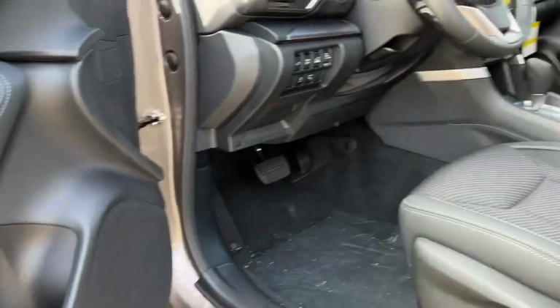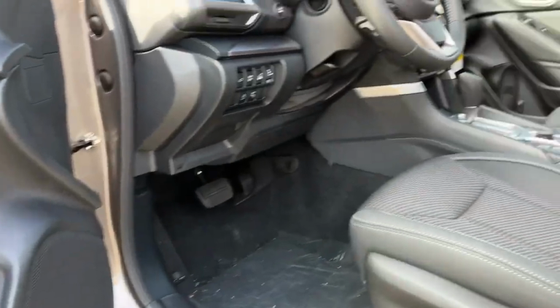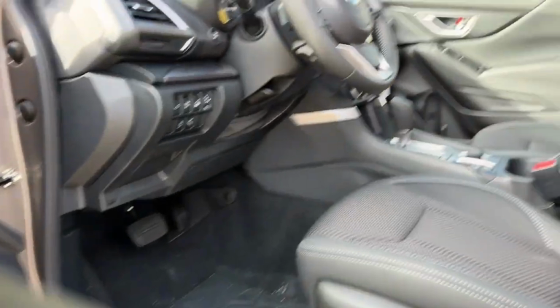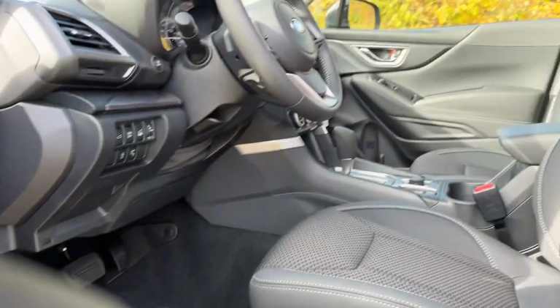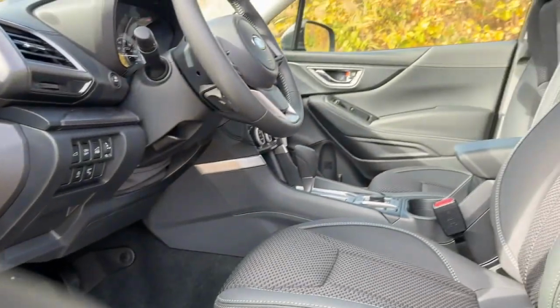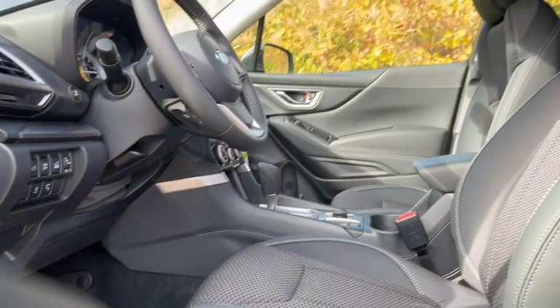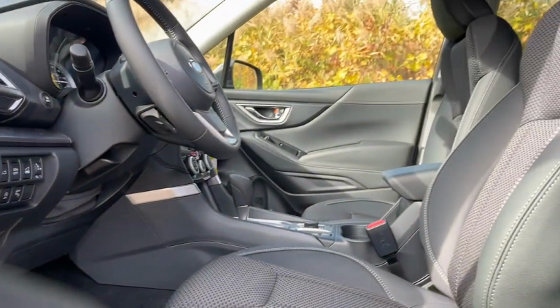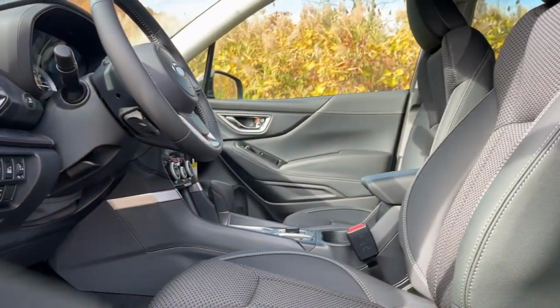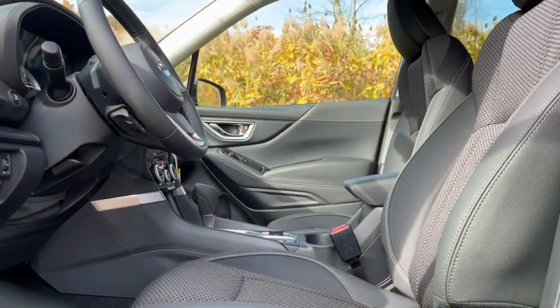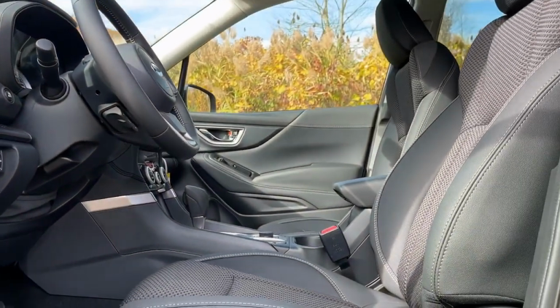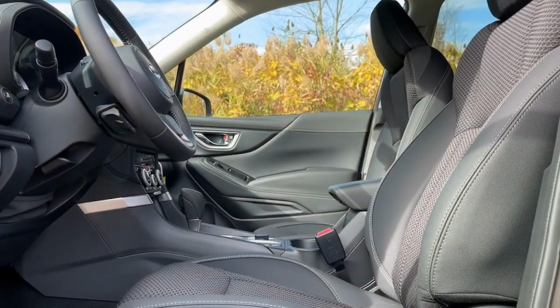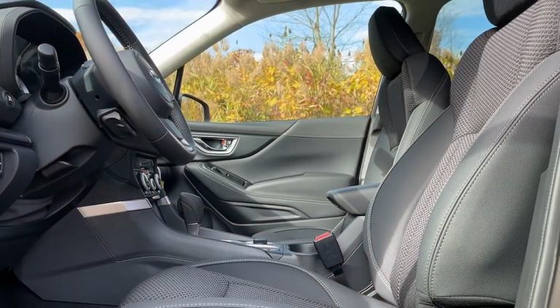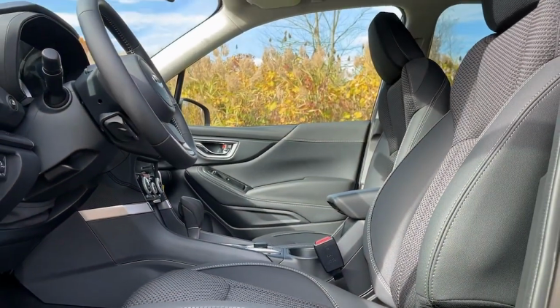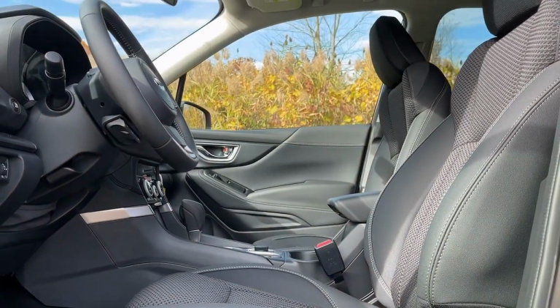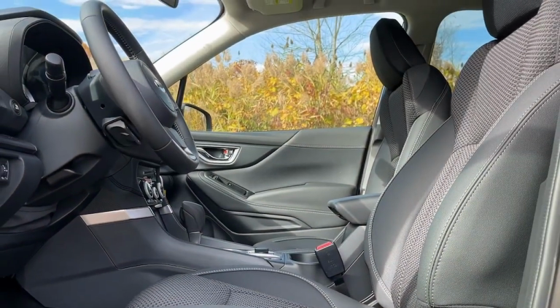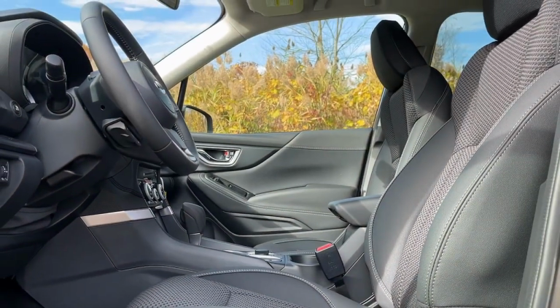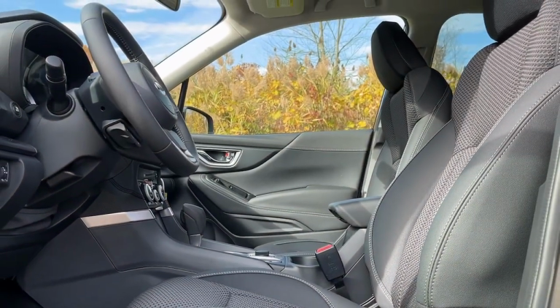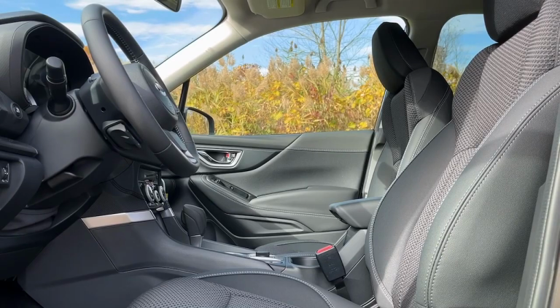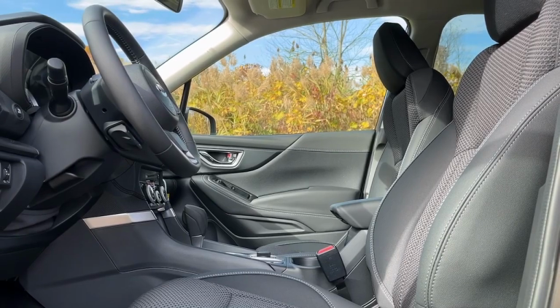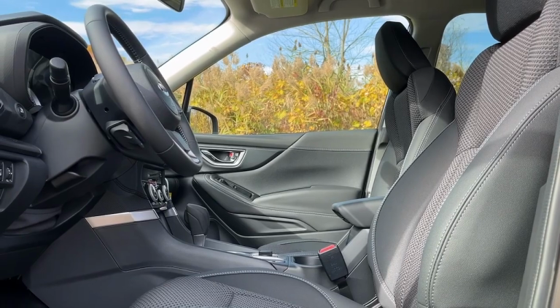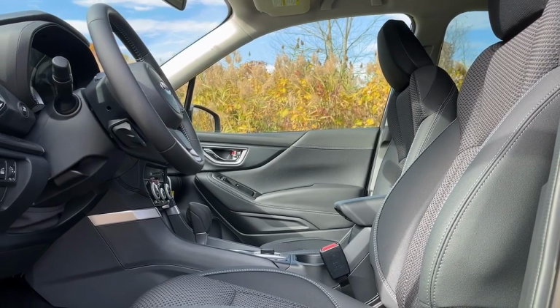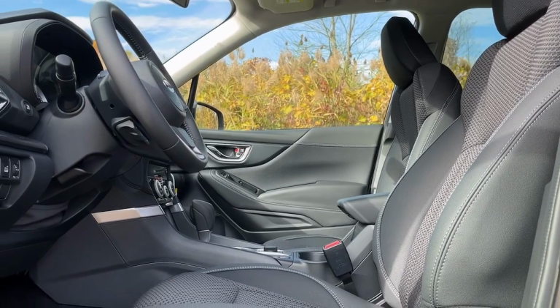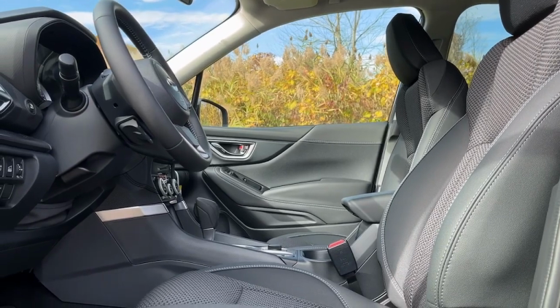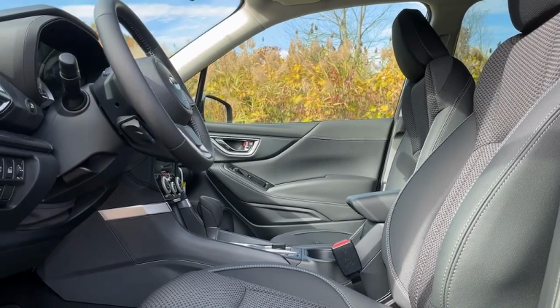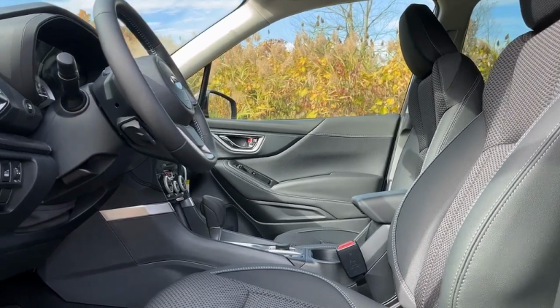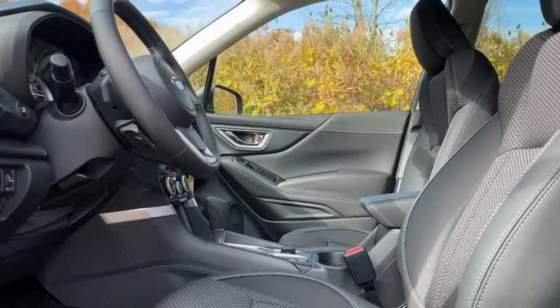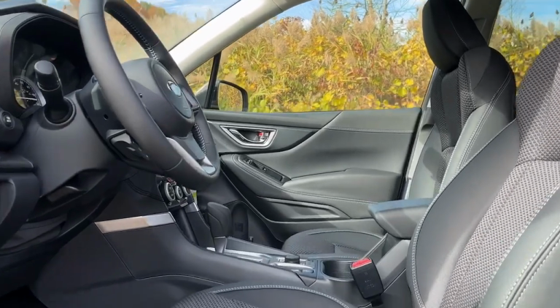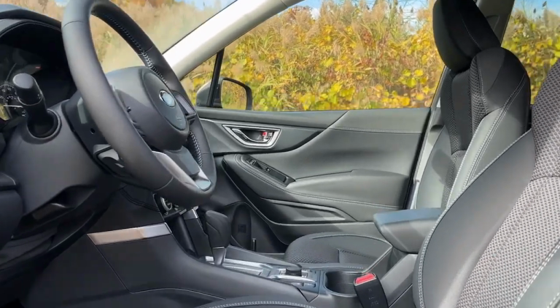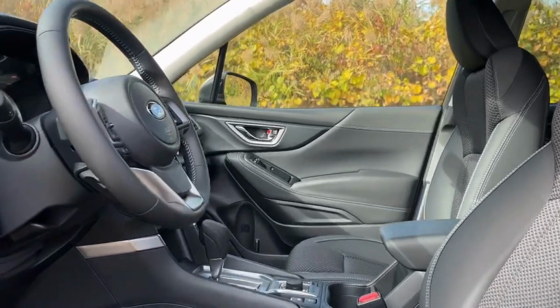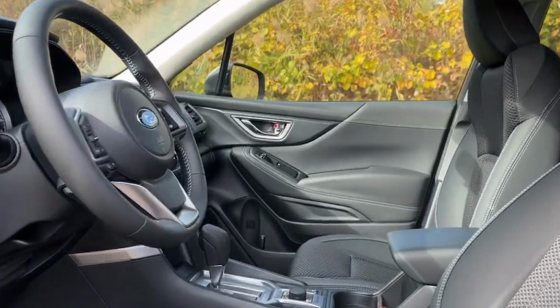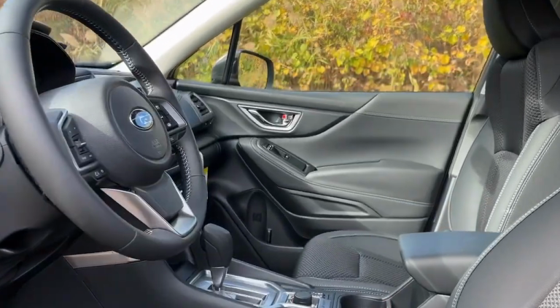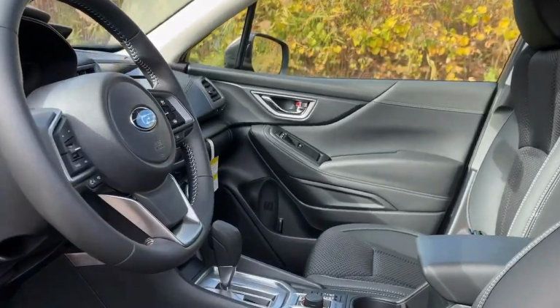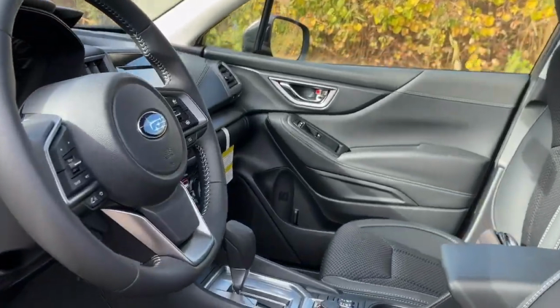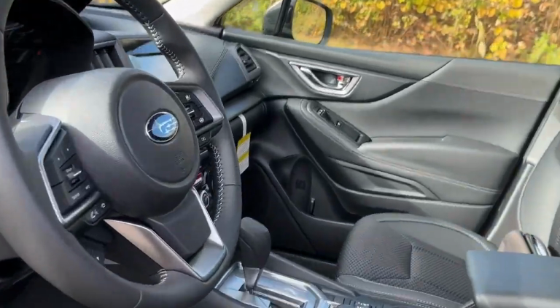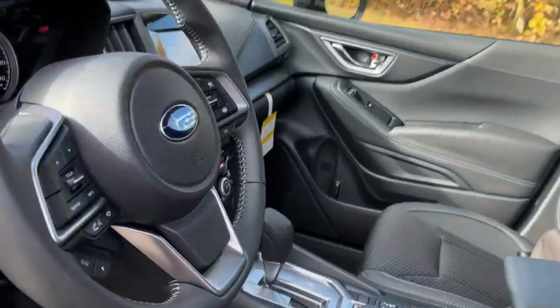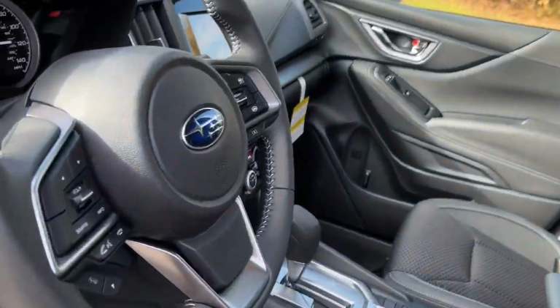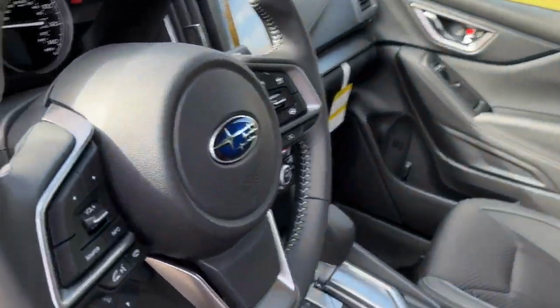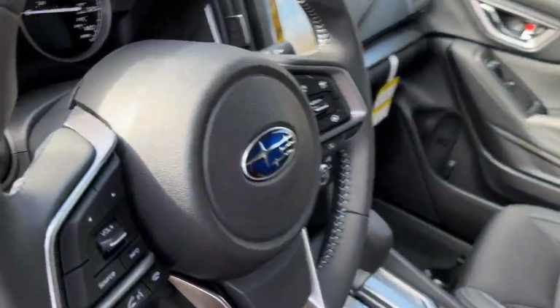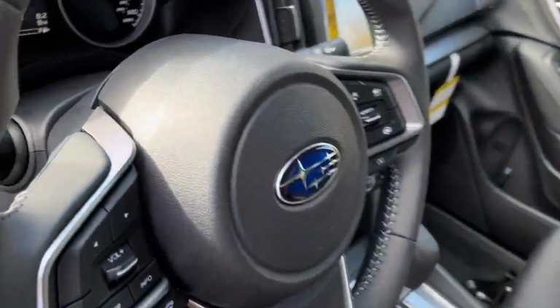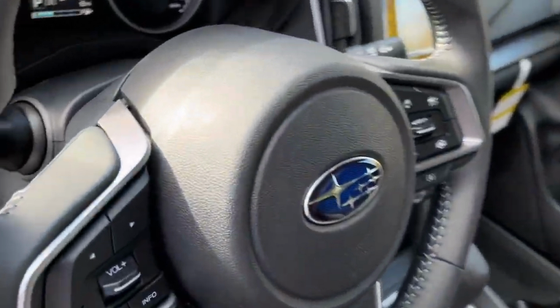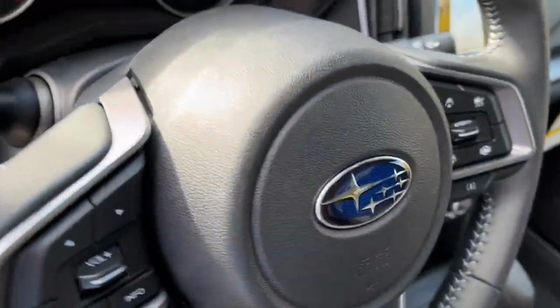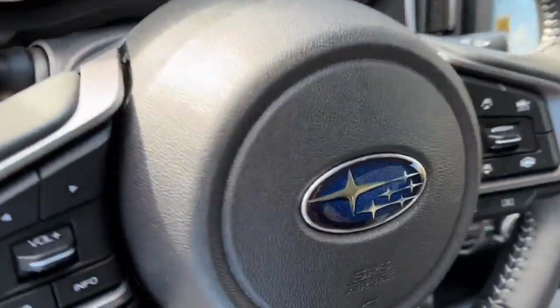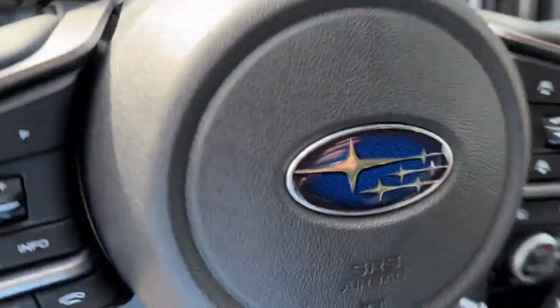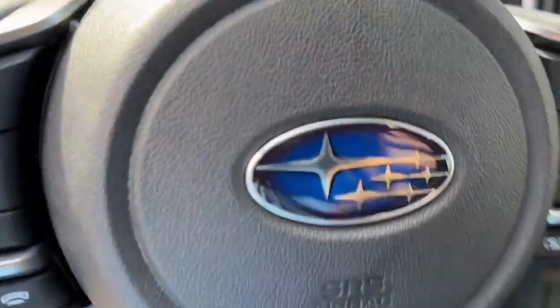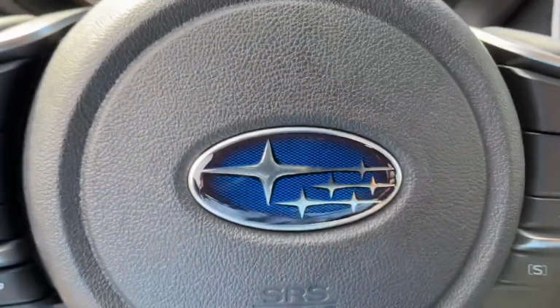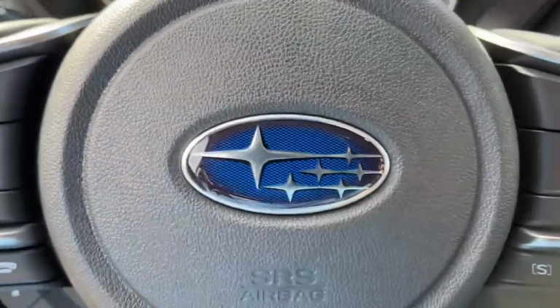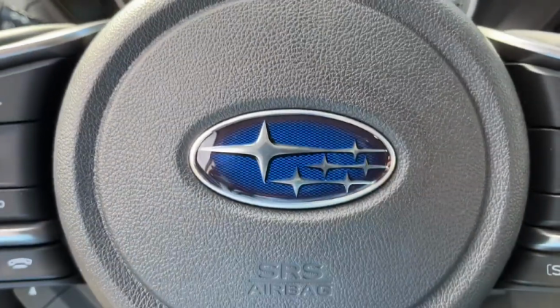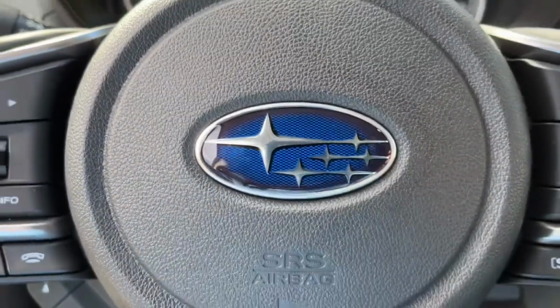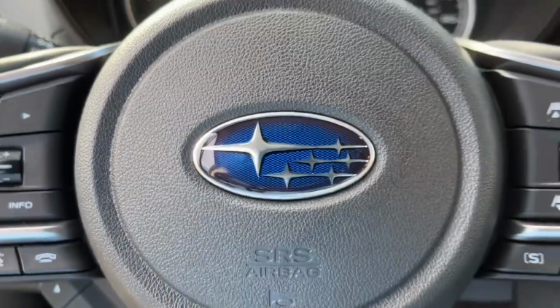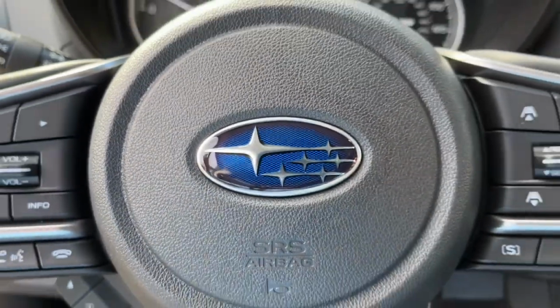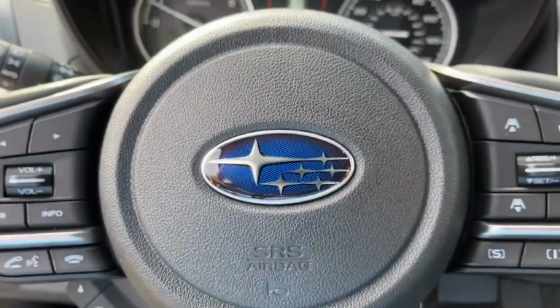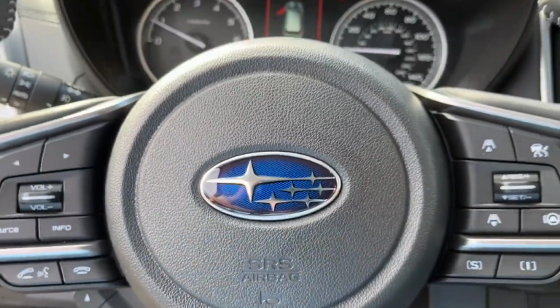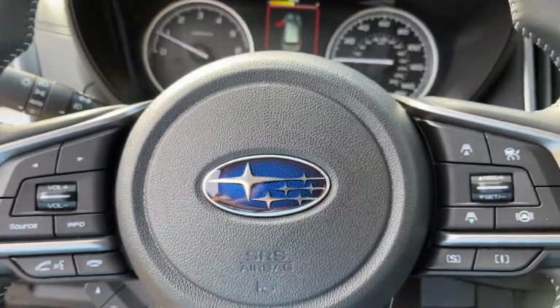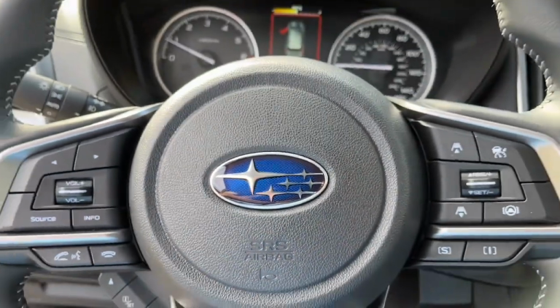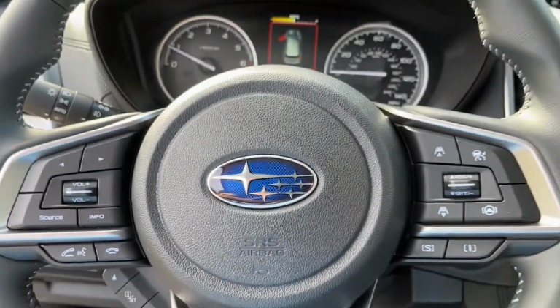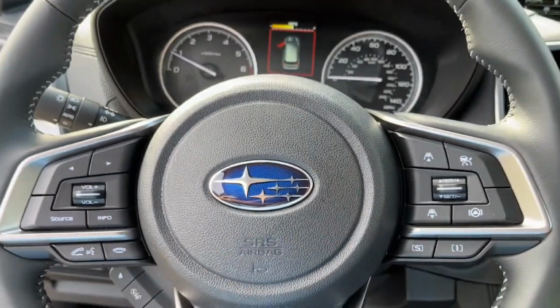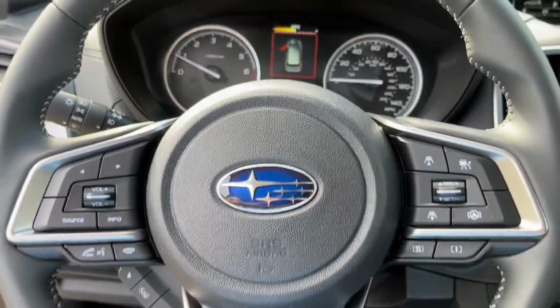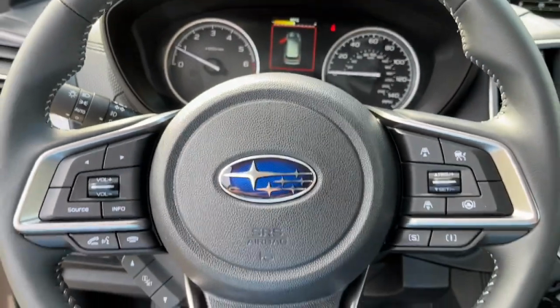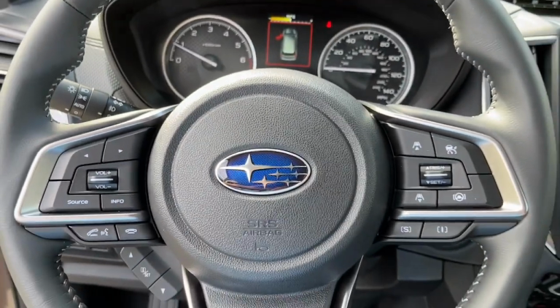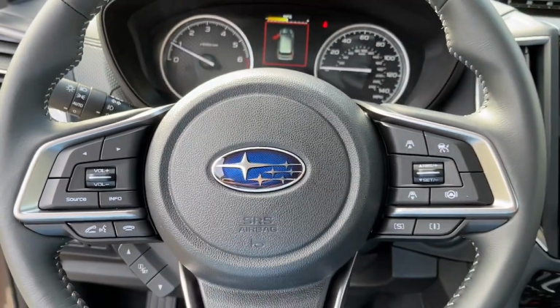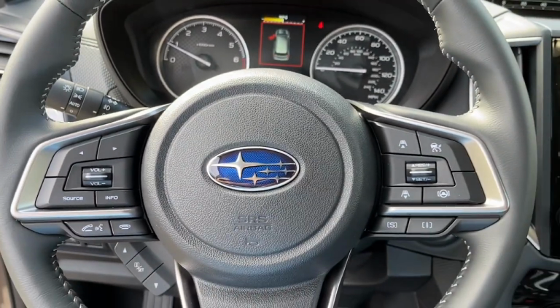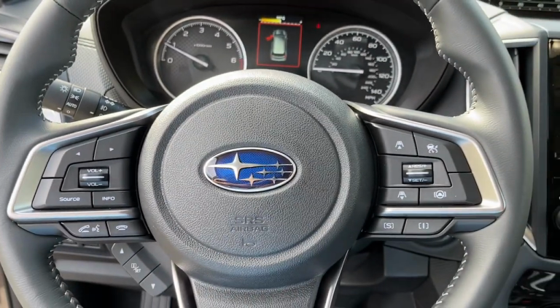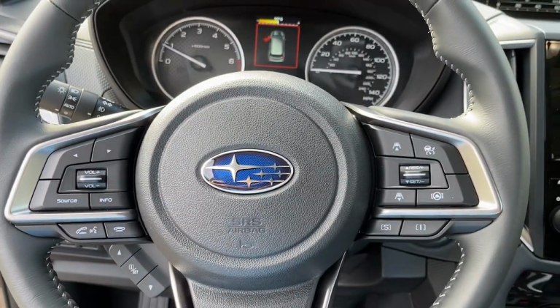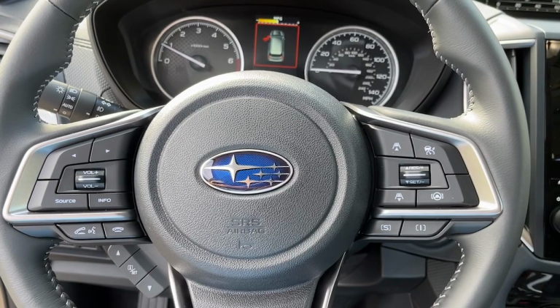The following are some of this vehicle's highlighted options: blind spot monitor, aluminum wheels, and floor mats.